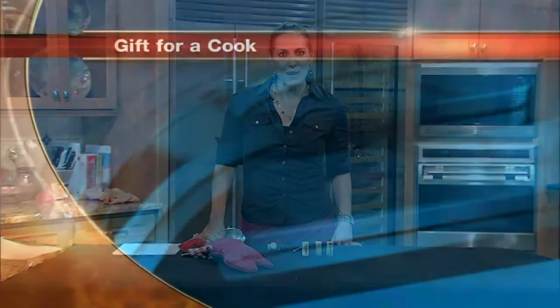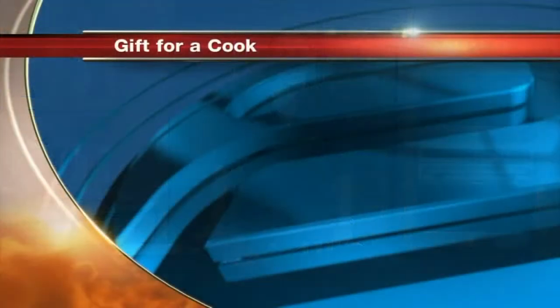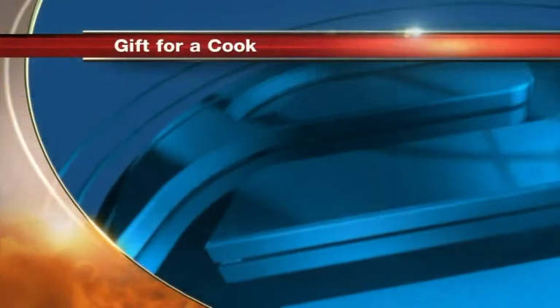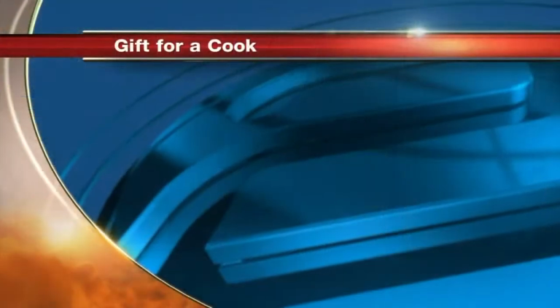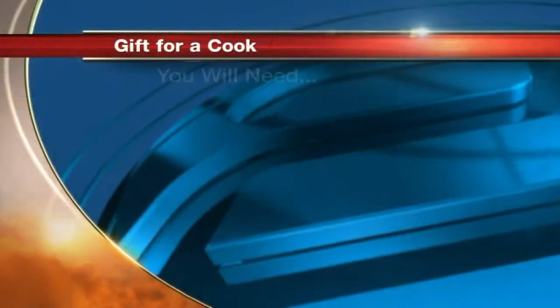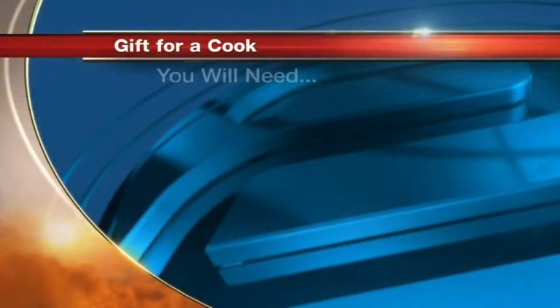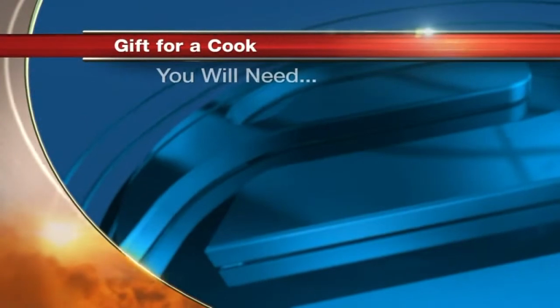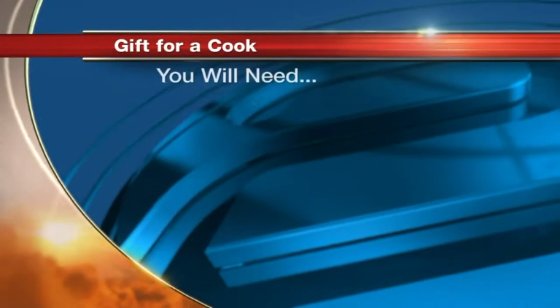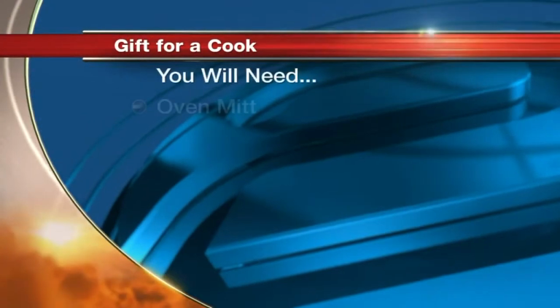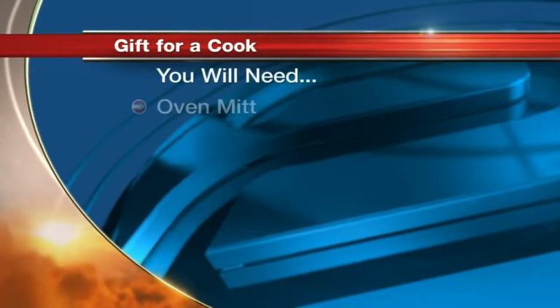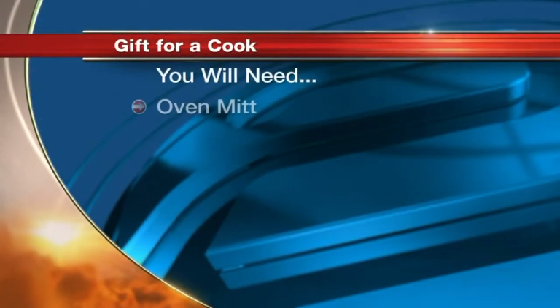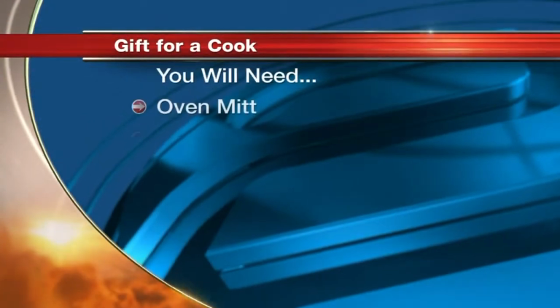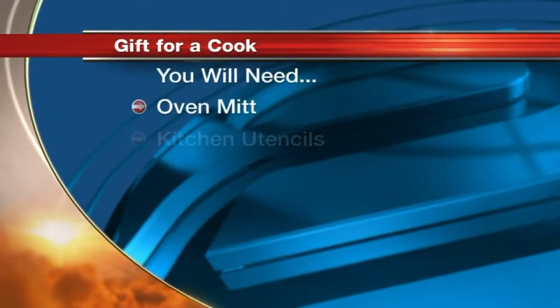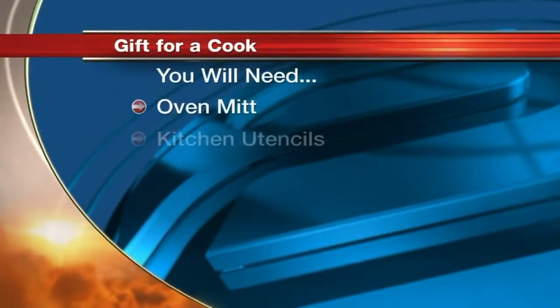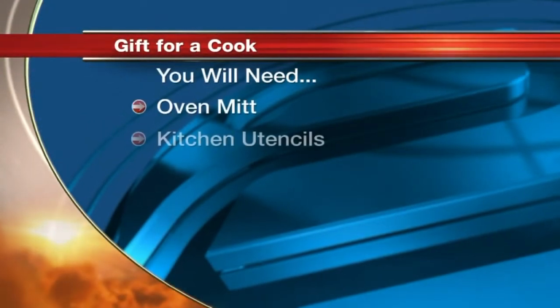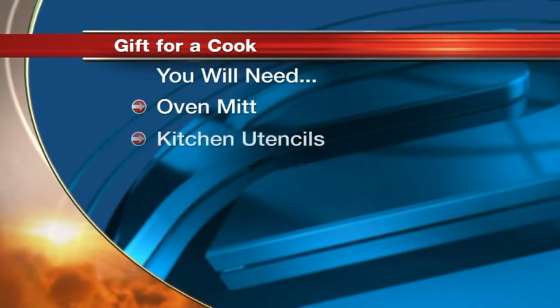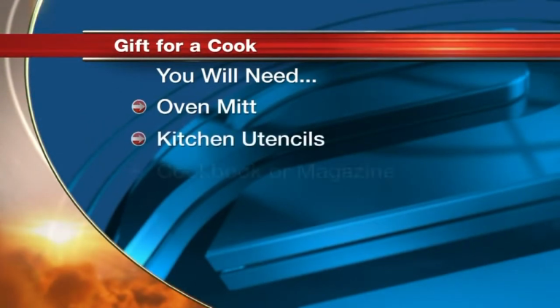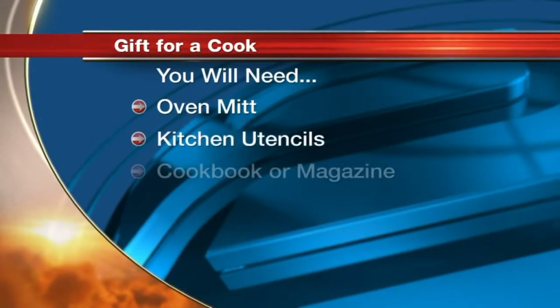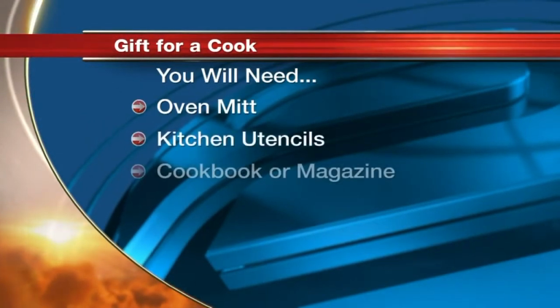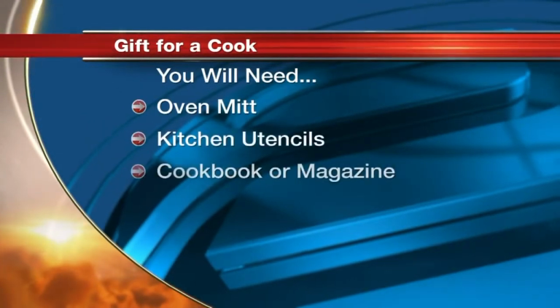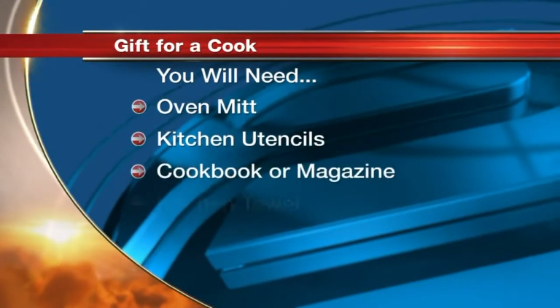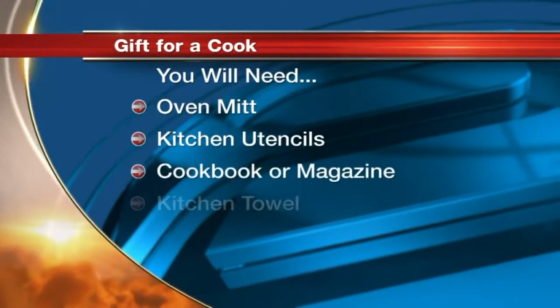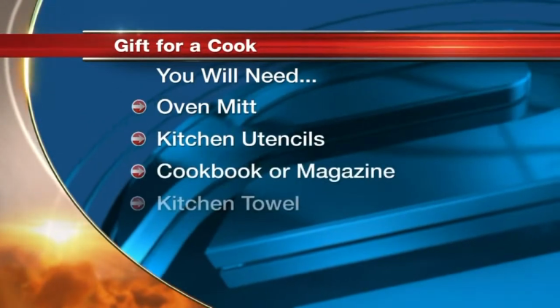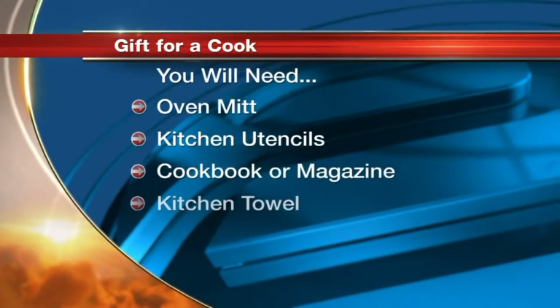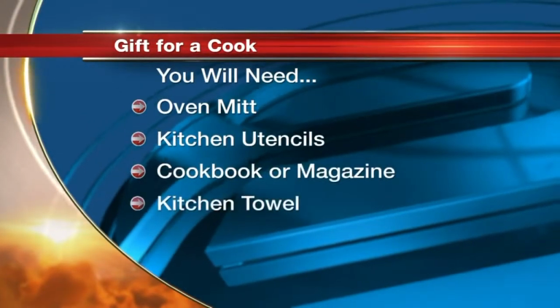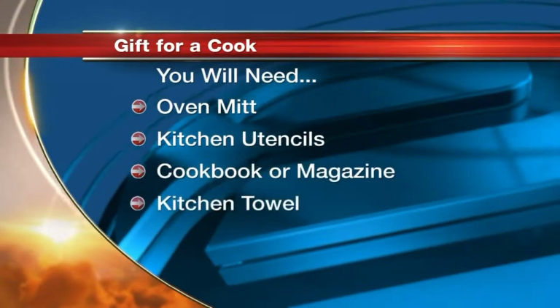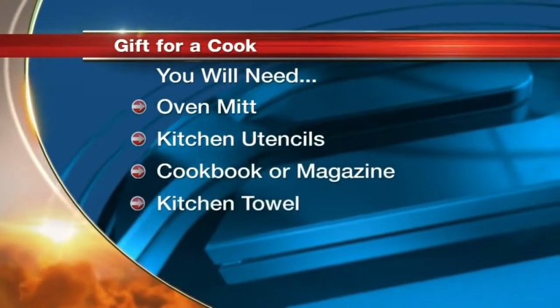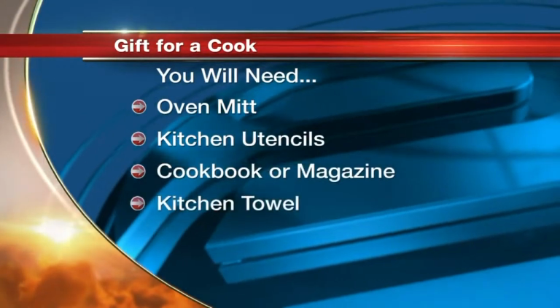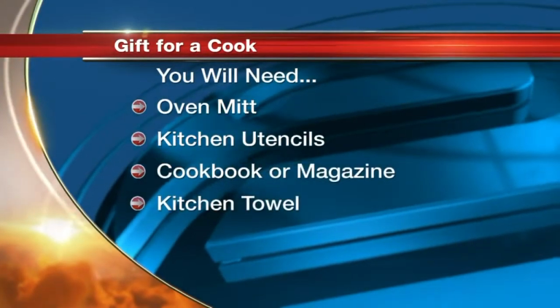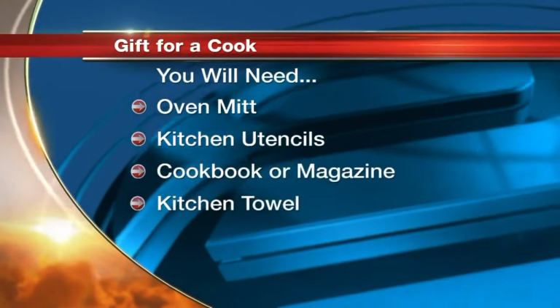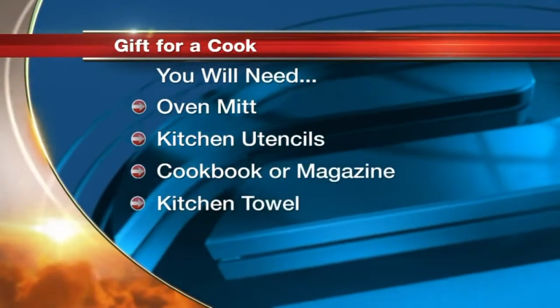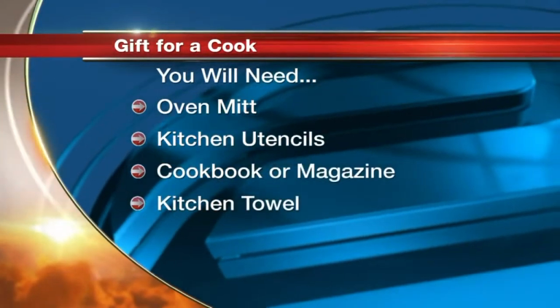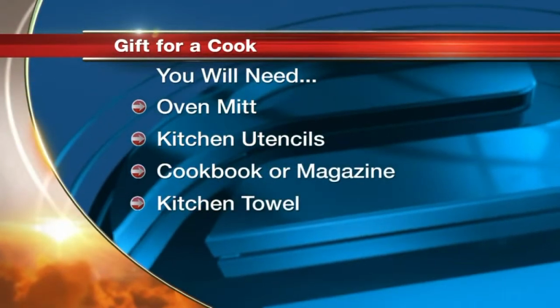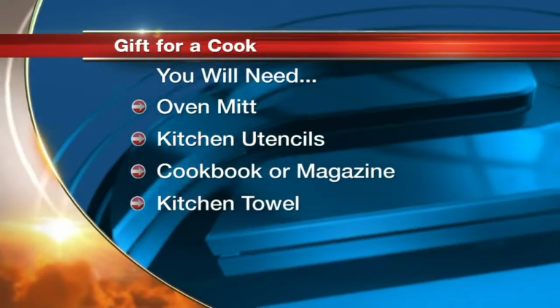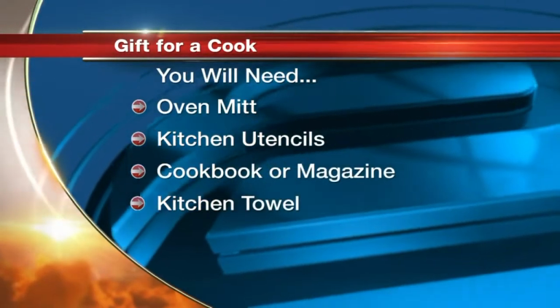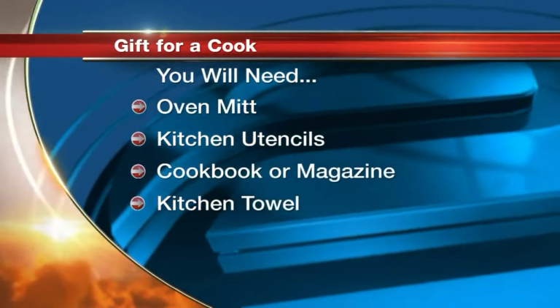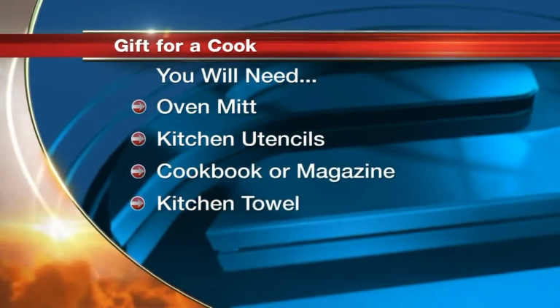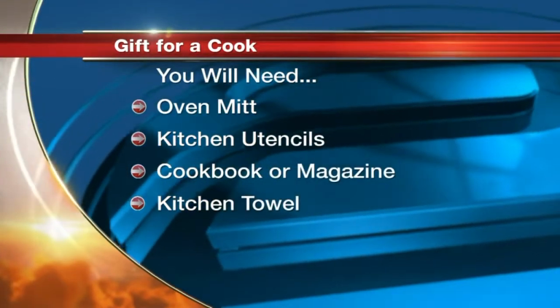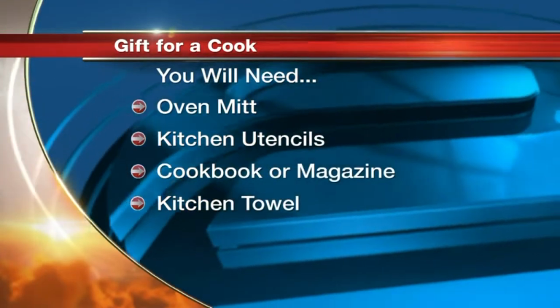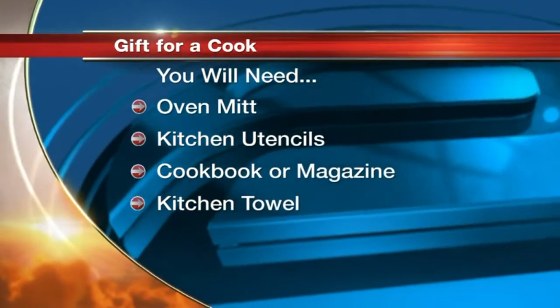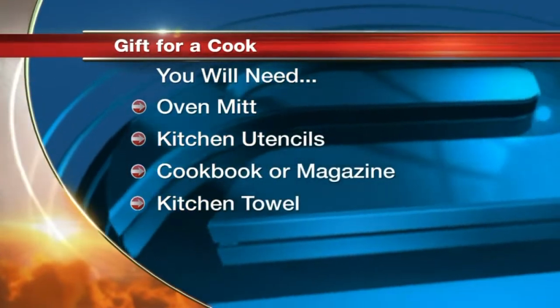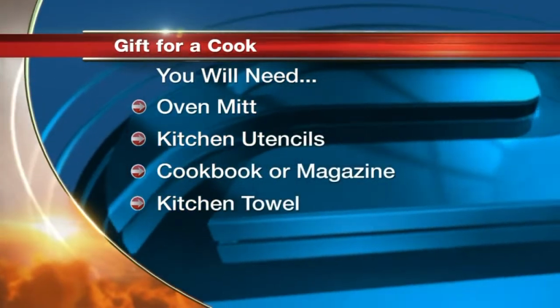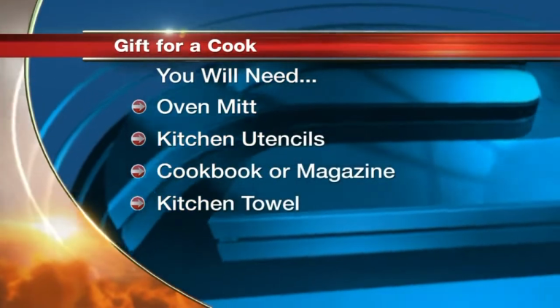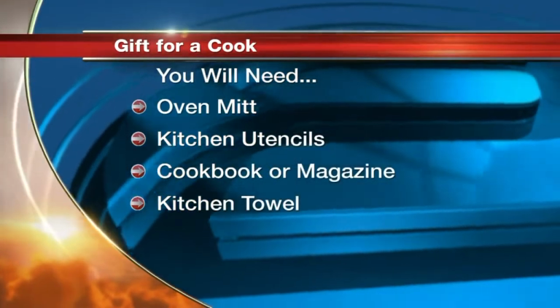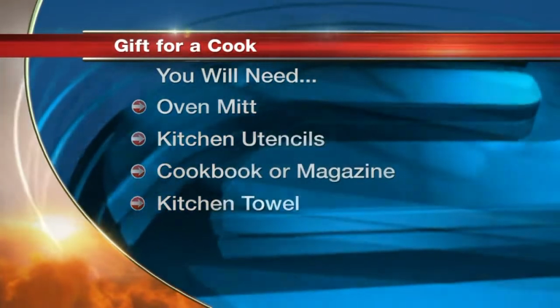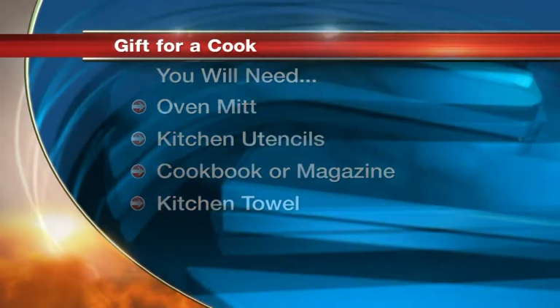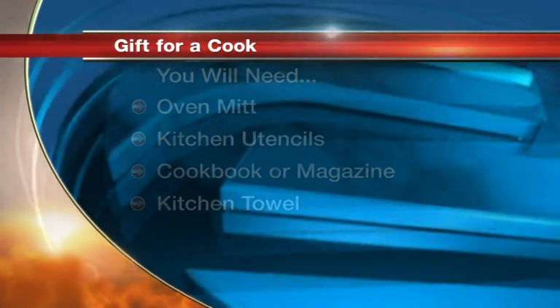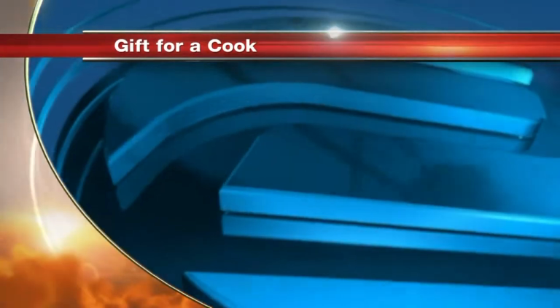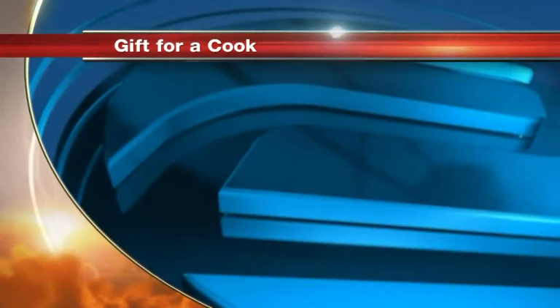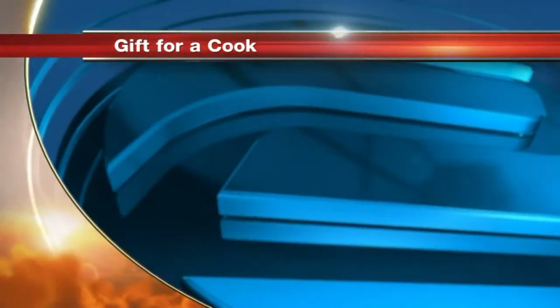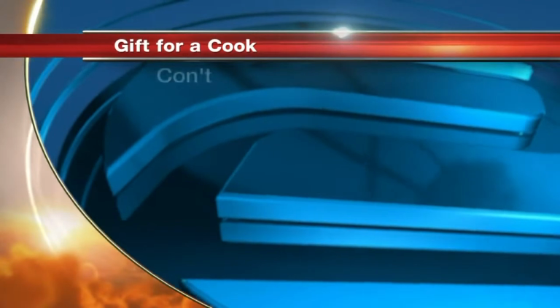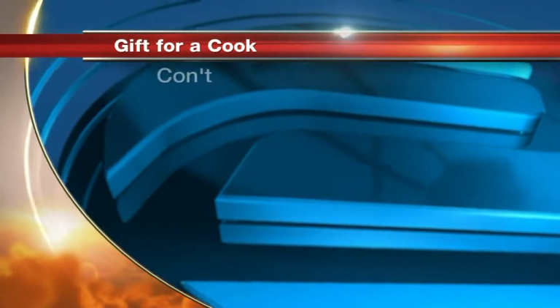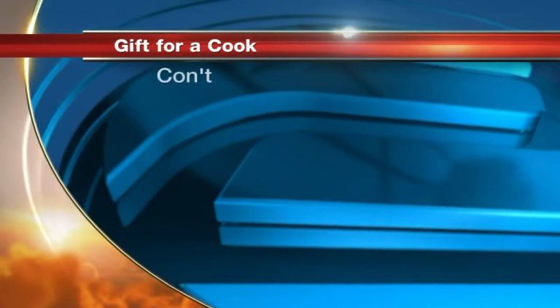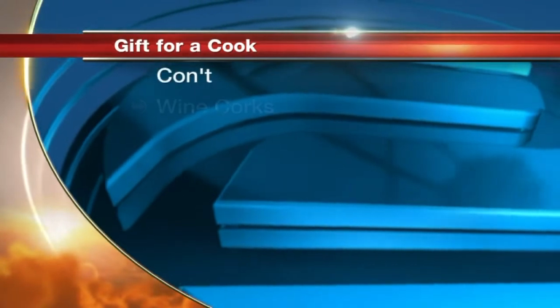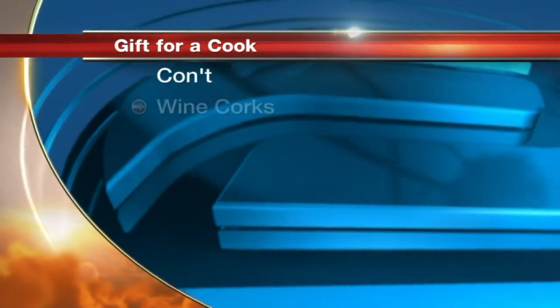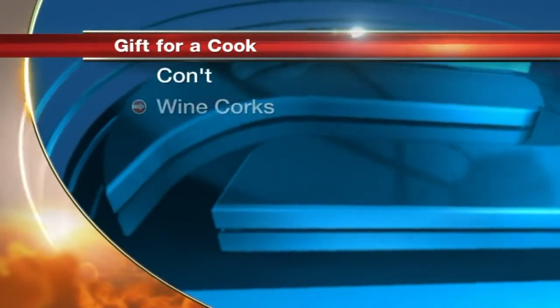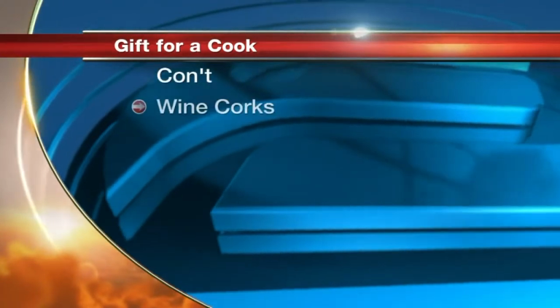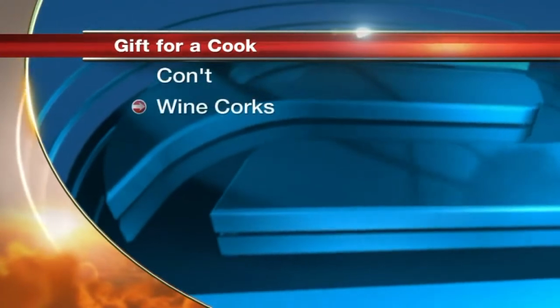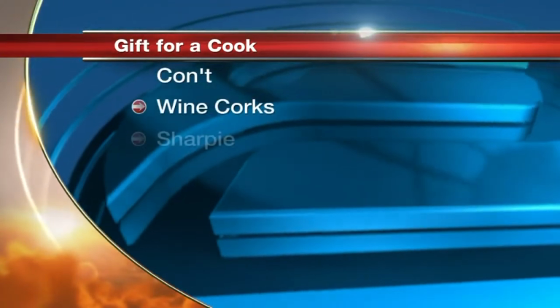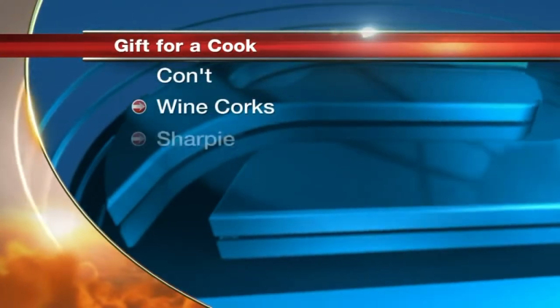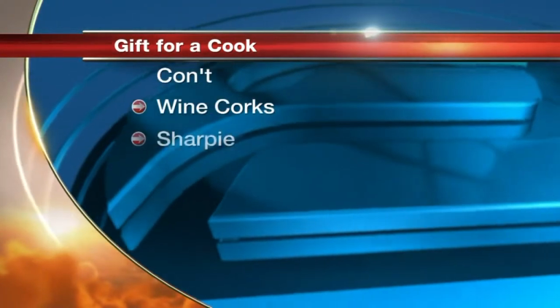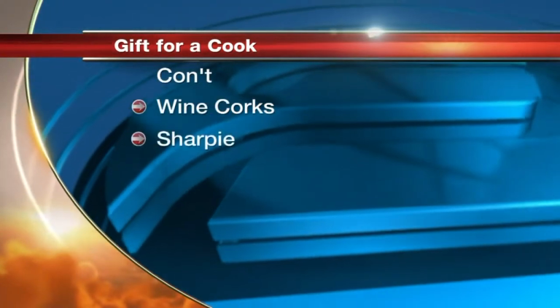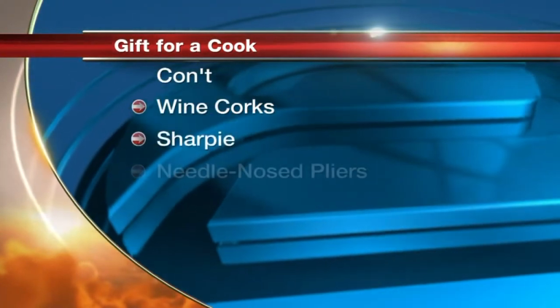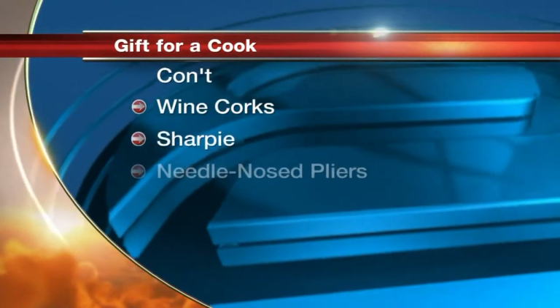To make this, you will need an oven mitt, kitchen utensils, a cookbook or magazine, a kitchen towel, and also some forks and some wine corks.